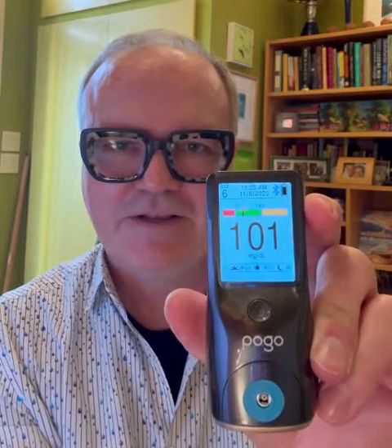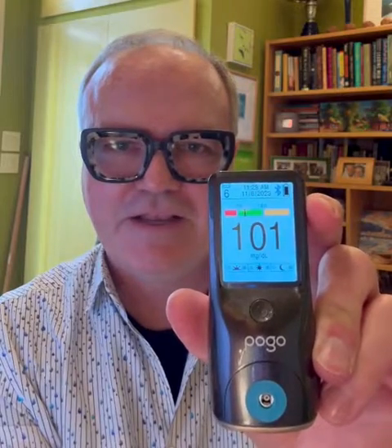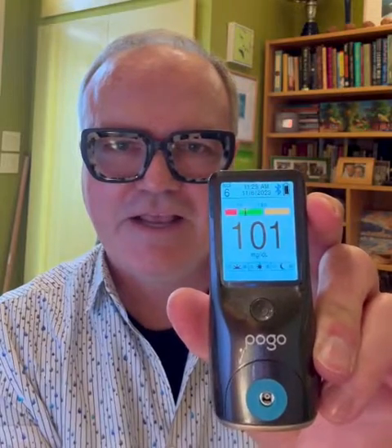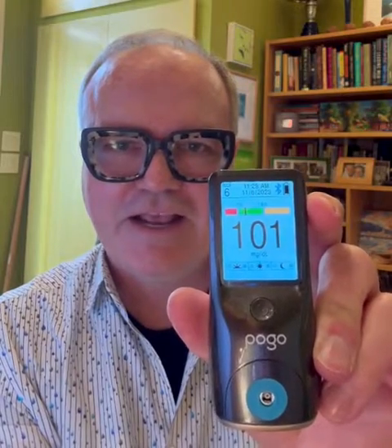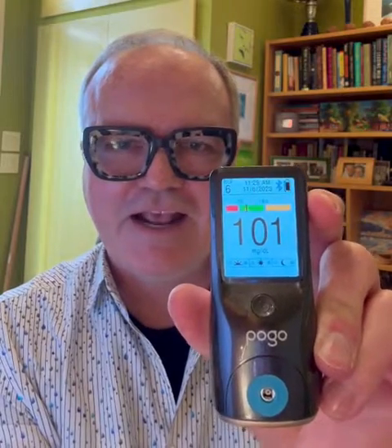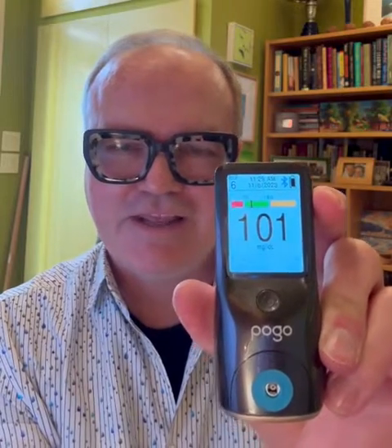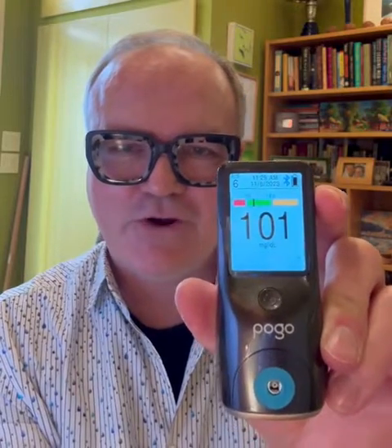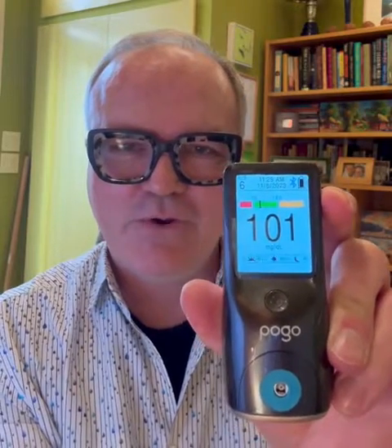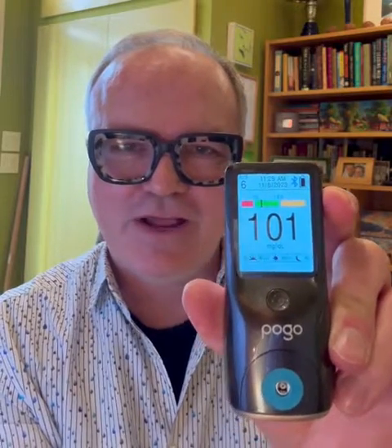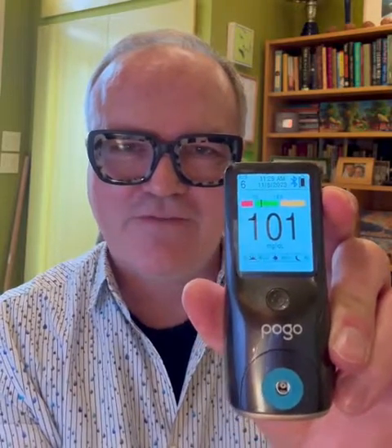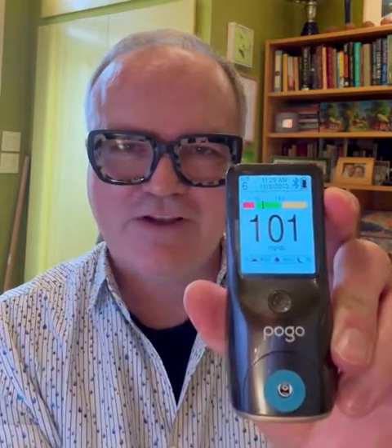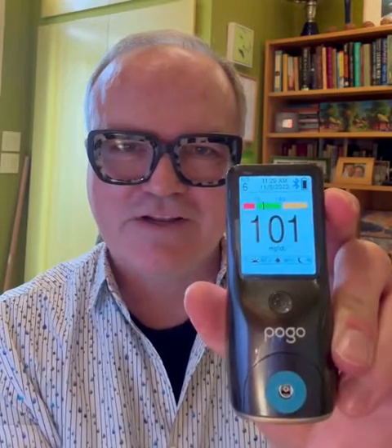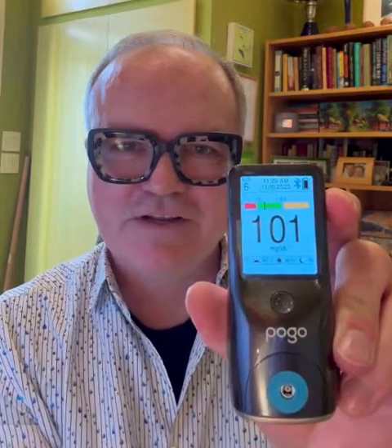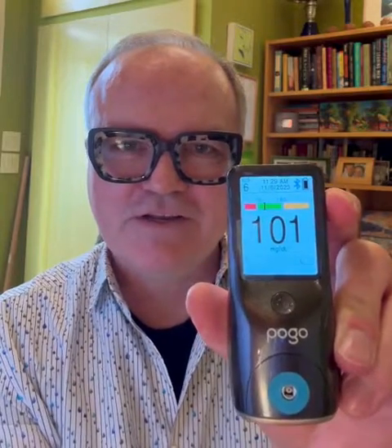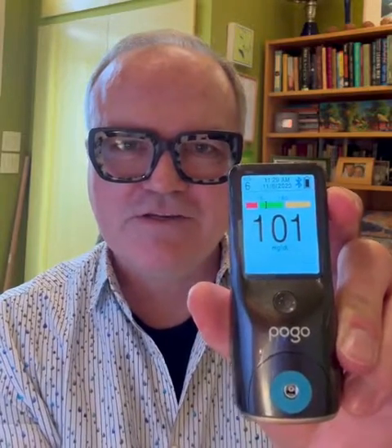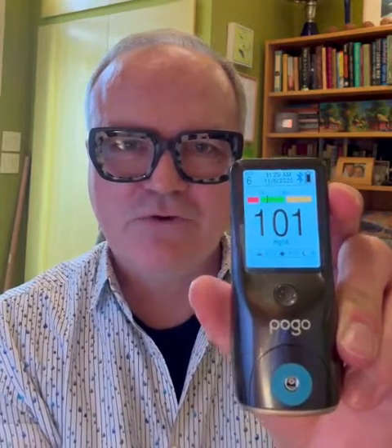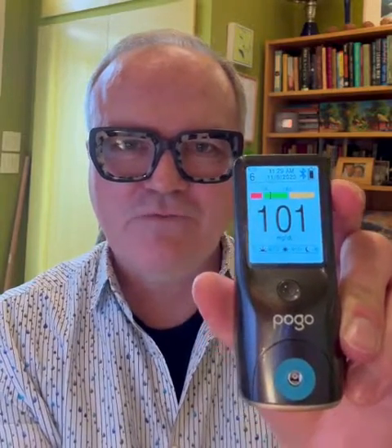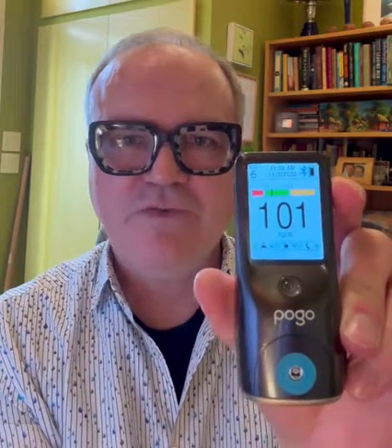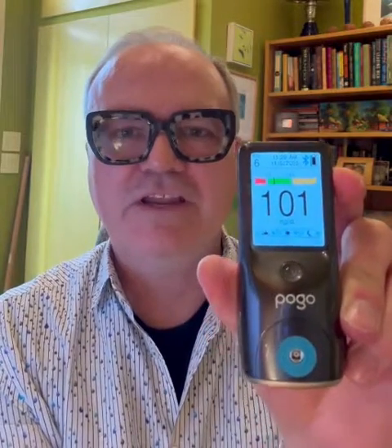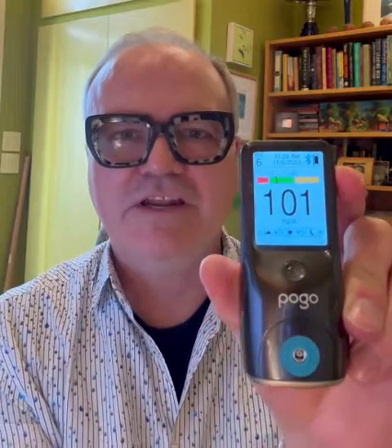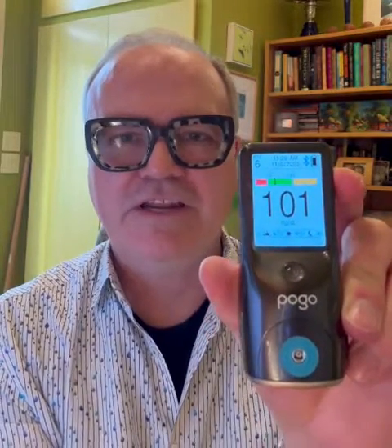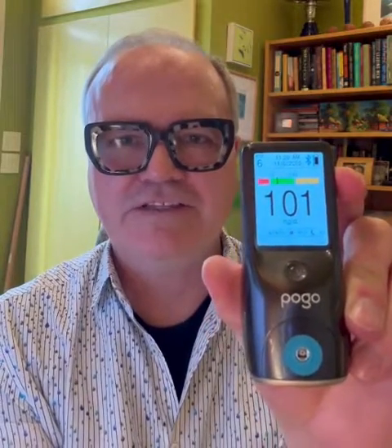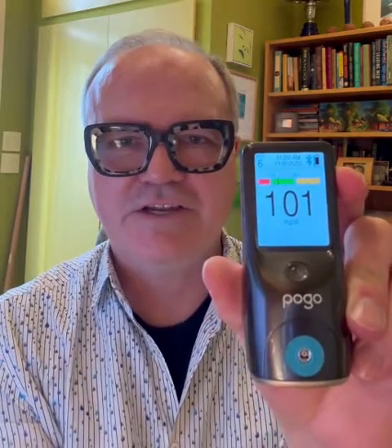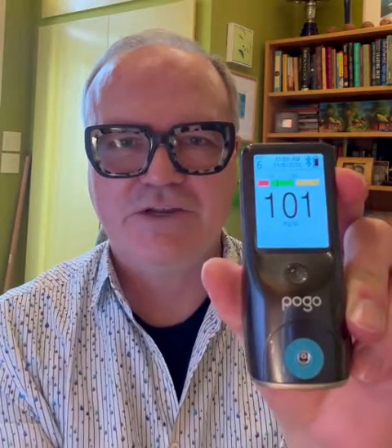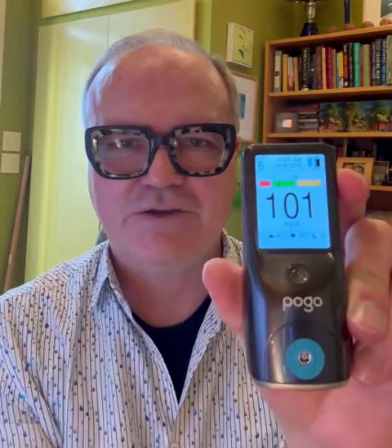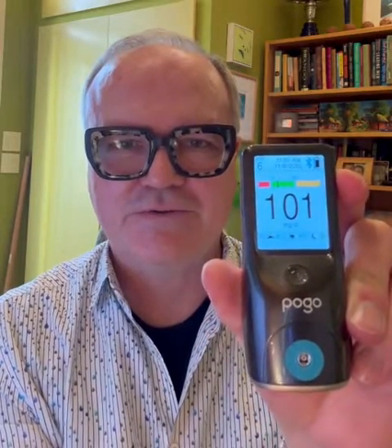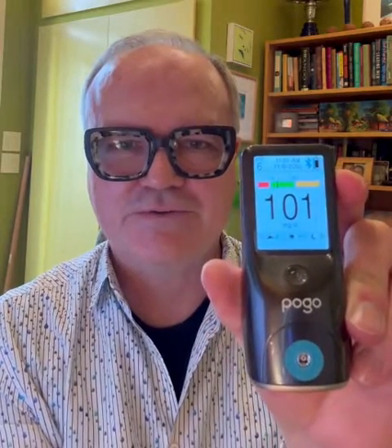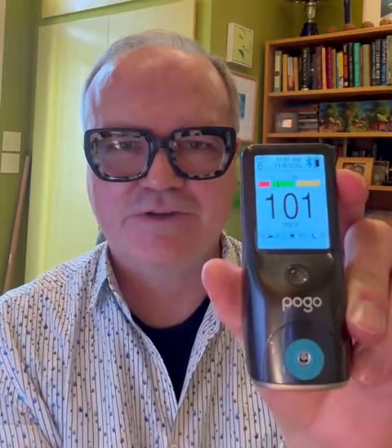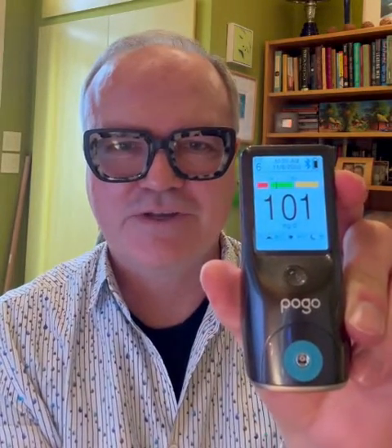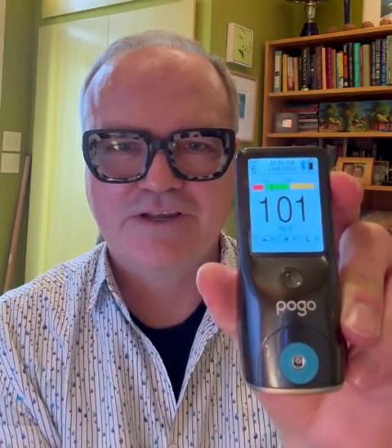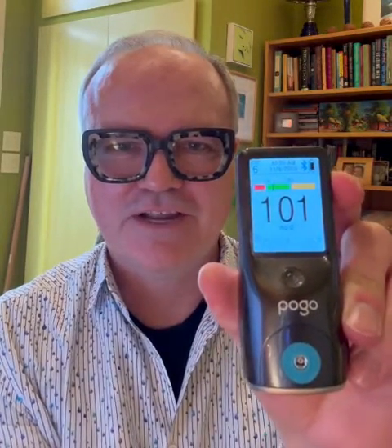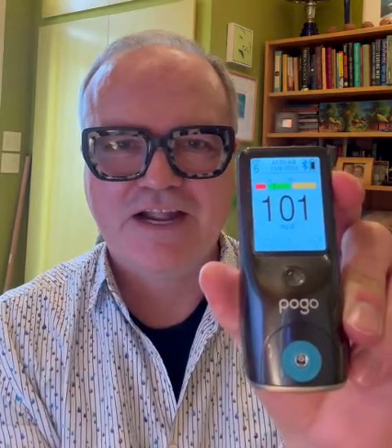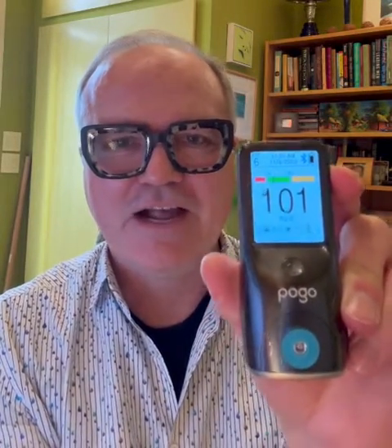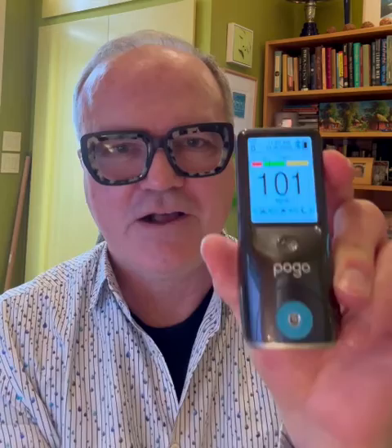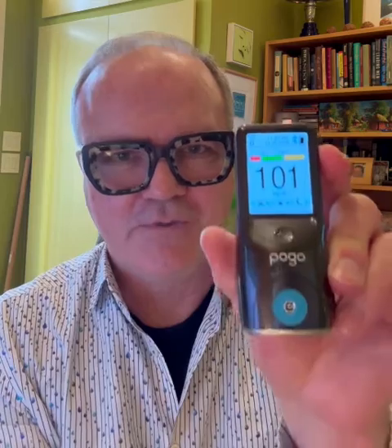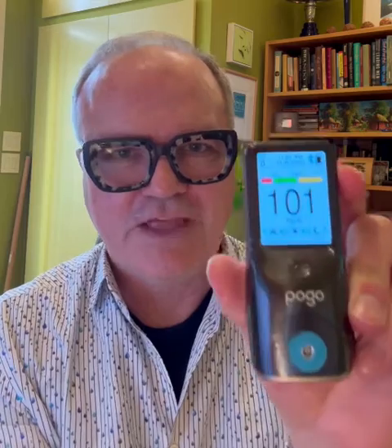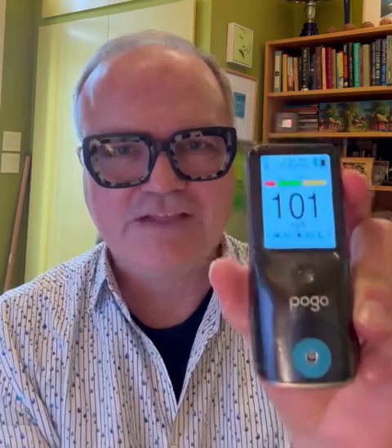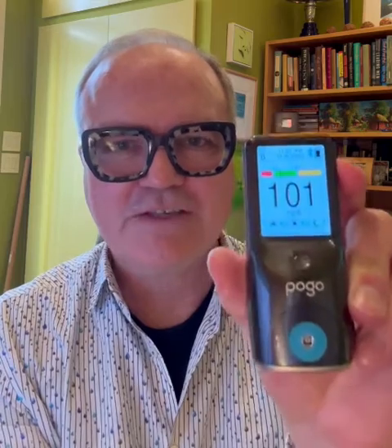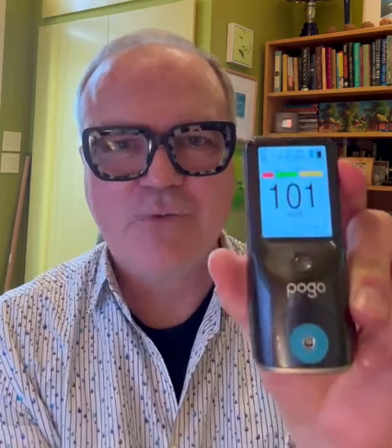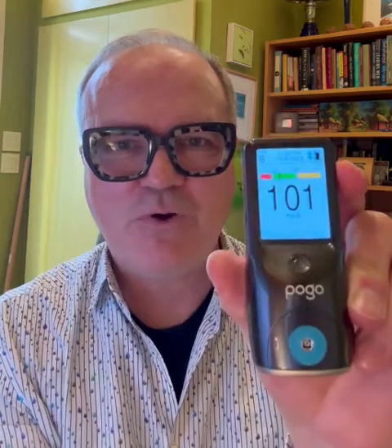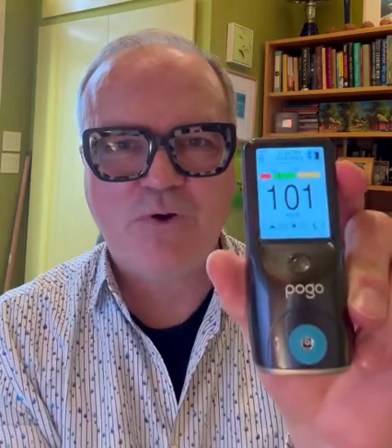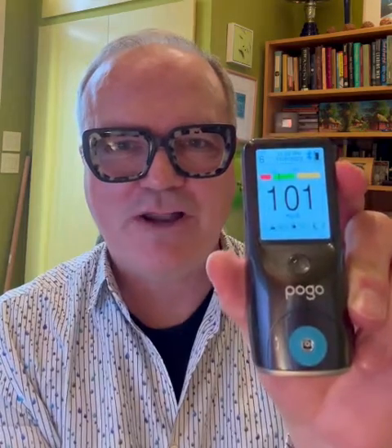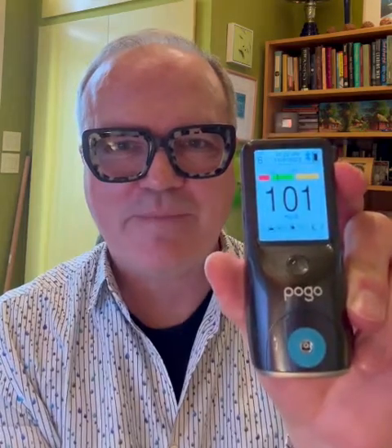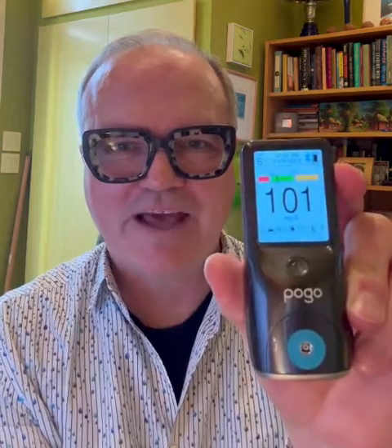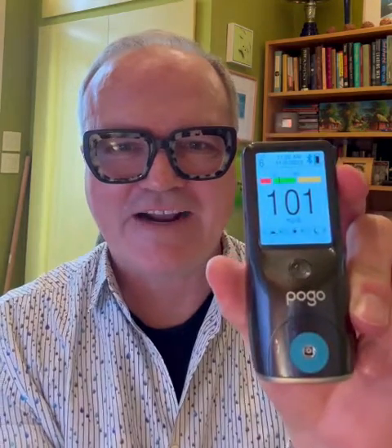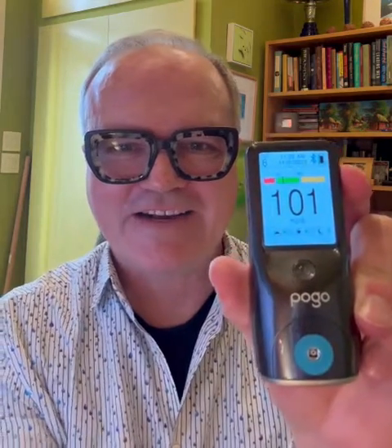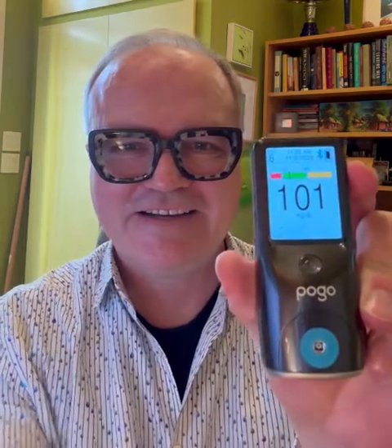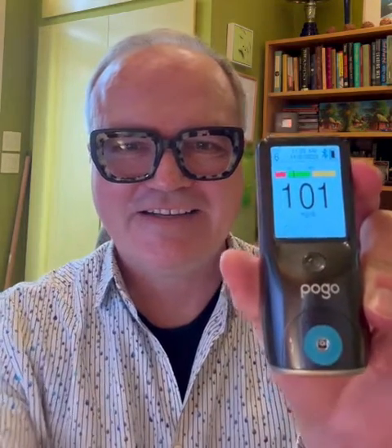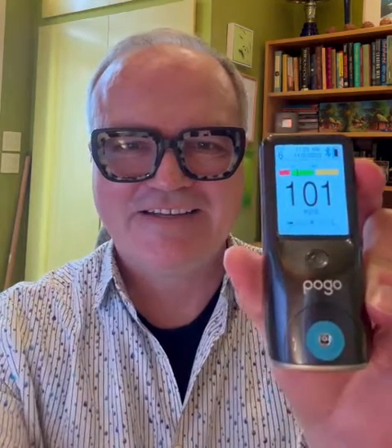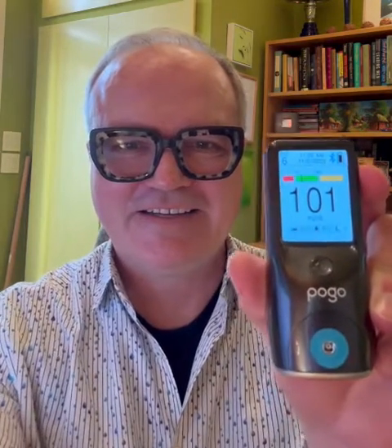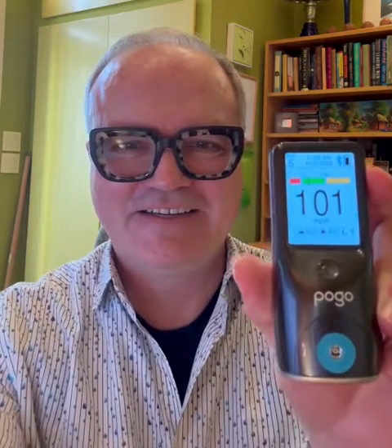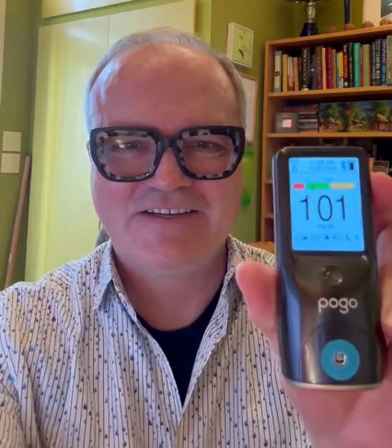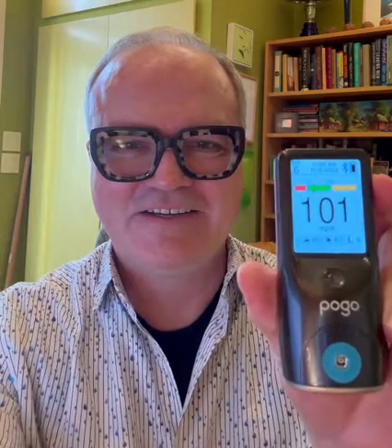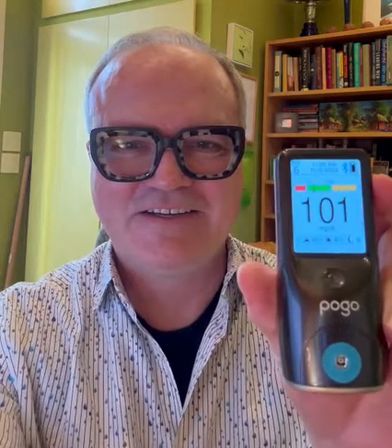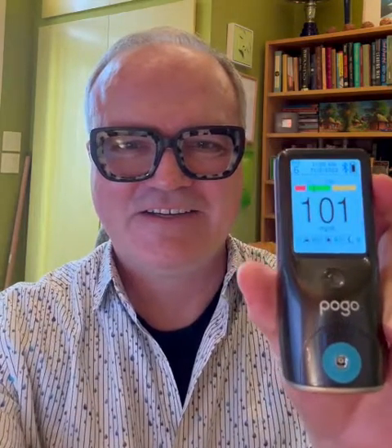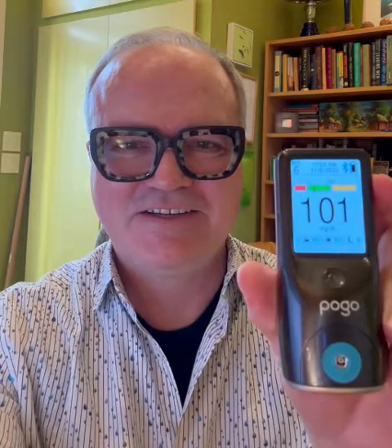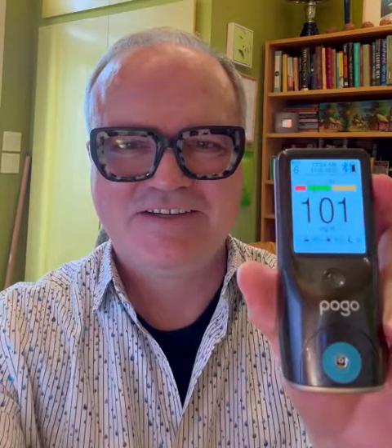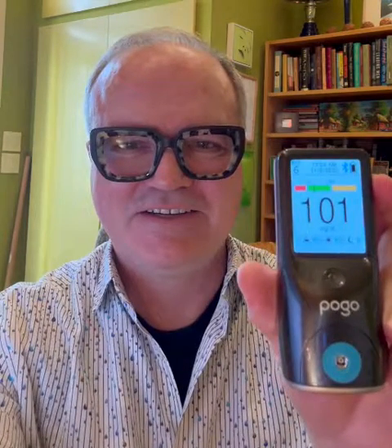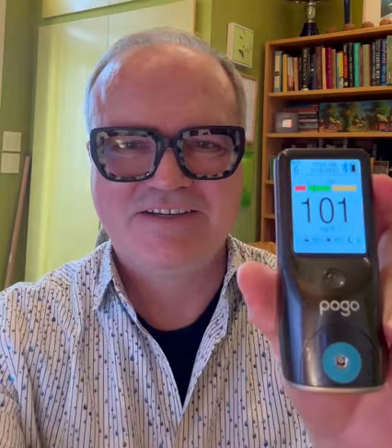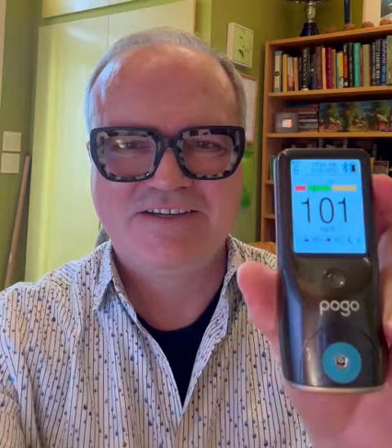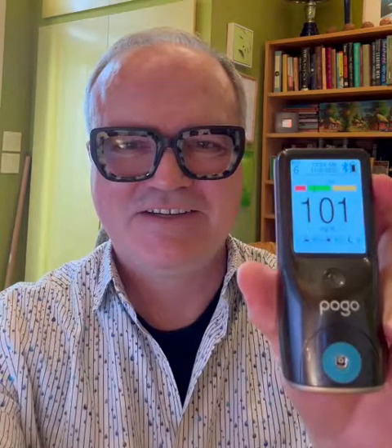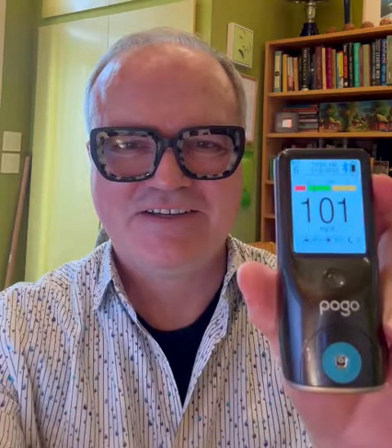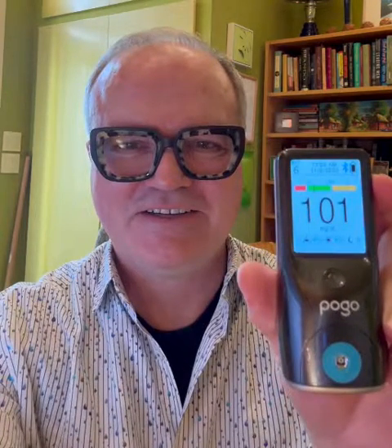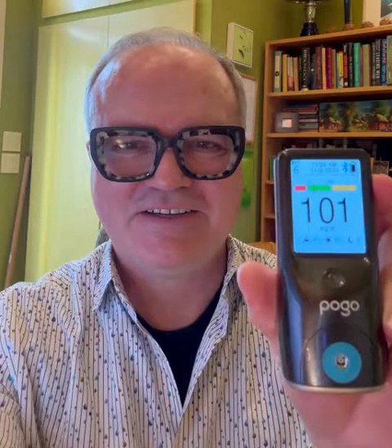And there you have it, so convenient and easy to use. That's the Pogo Automatic. Thank you.